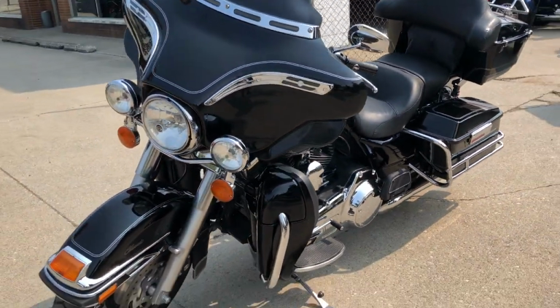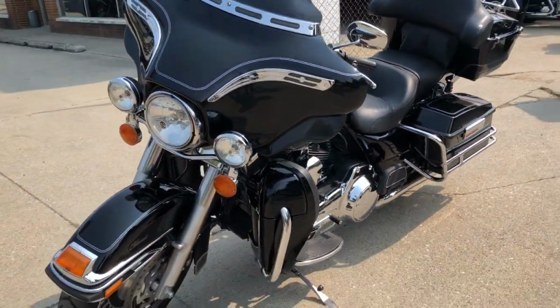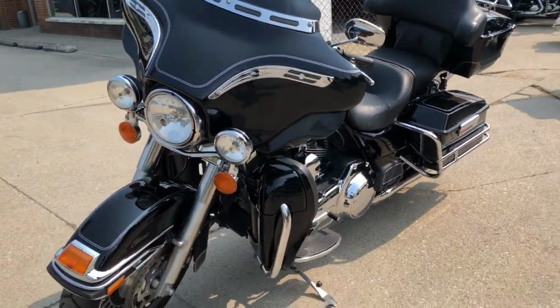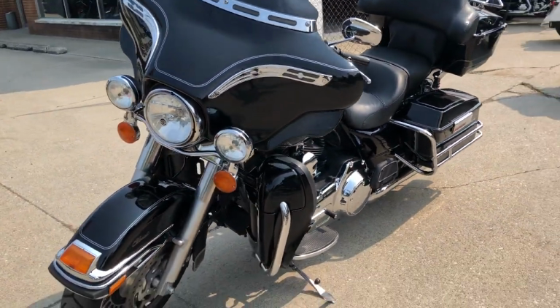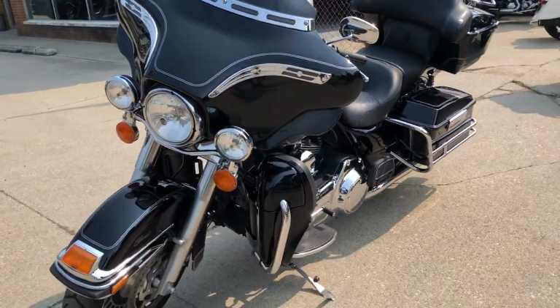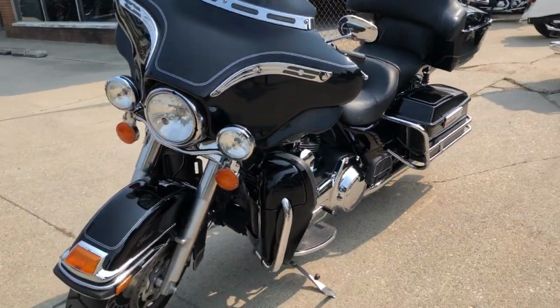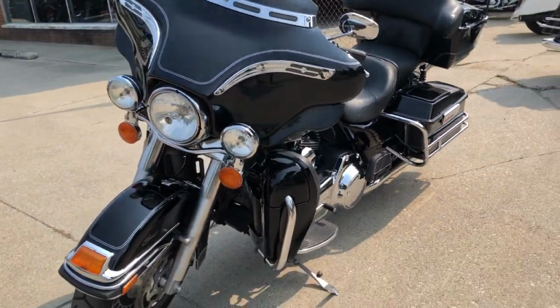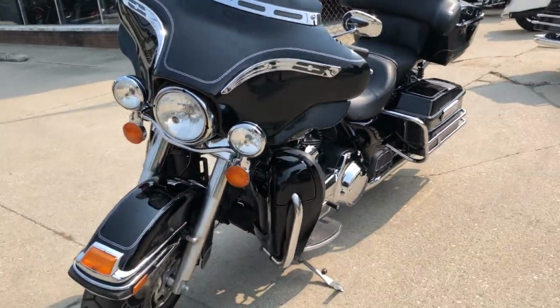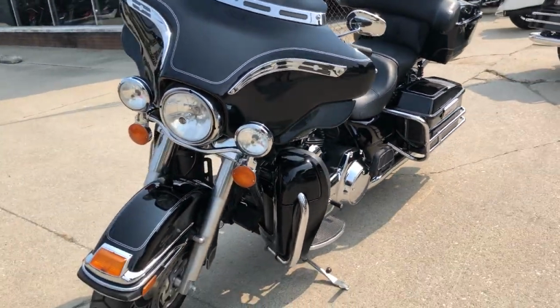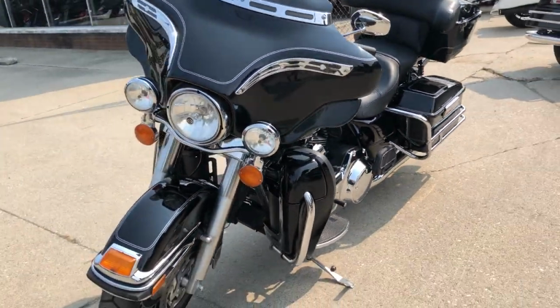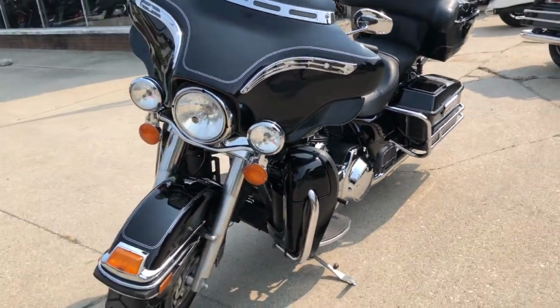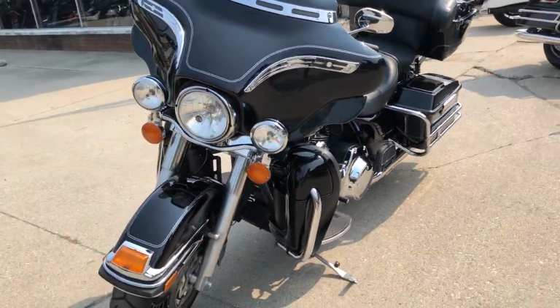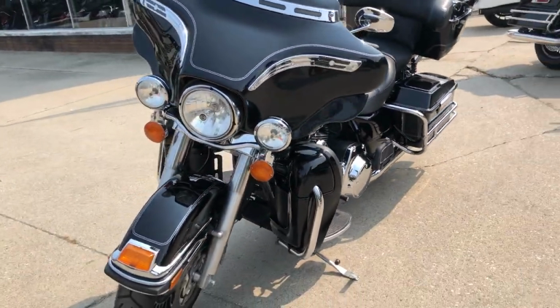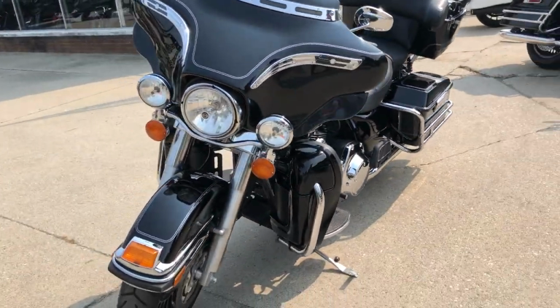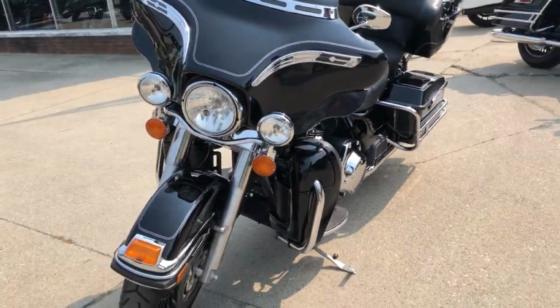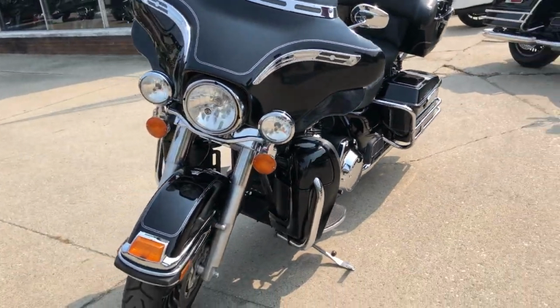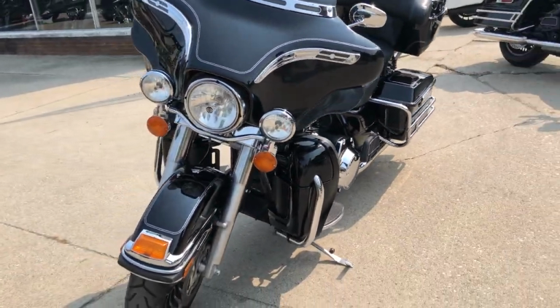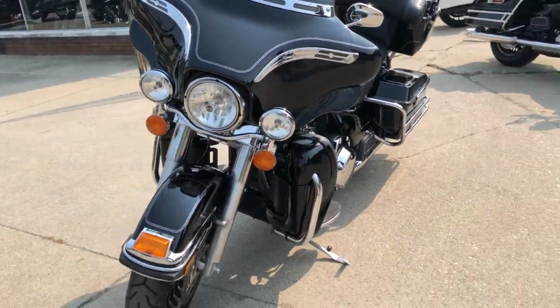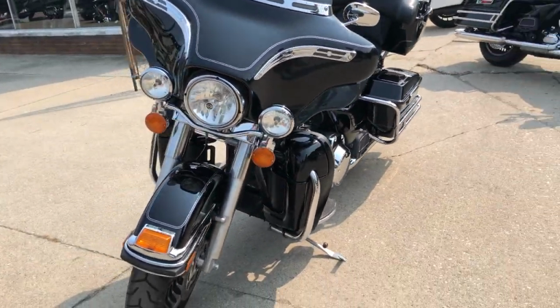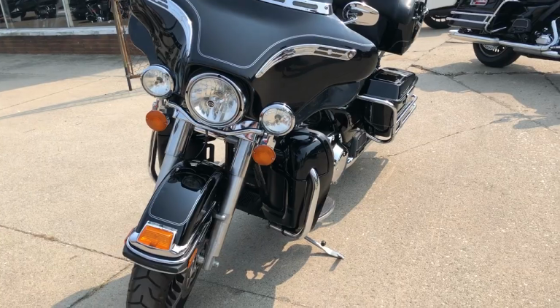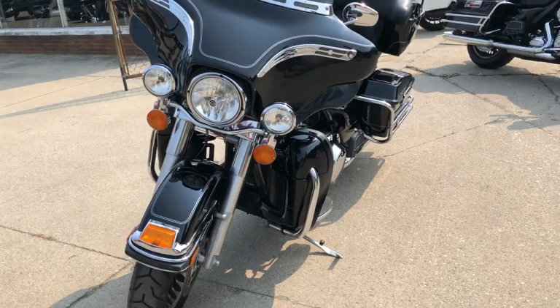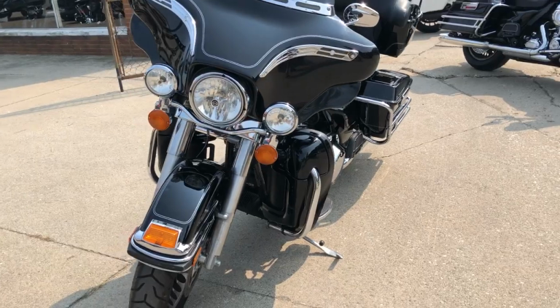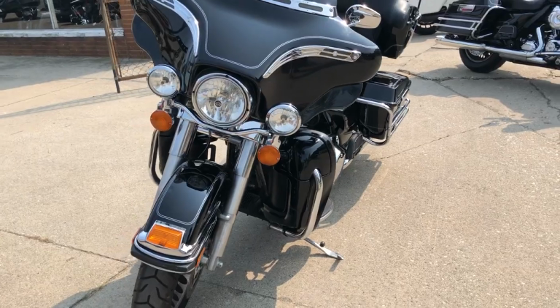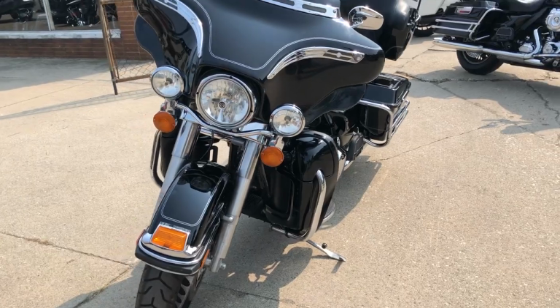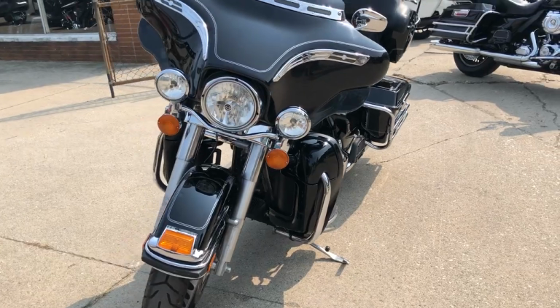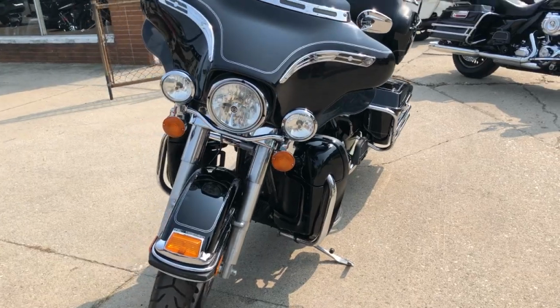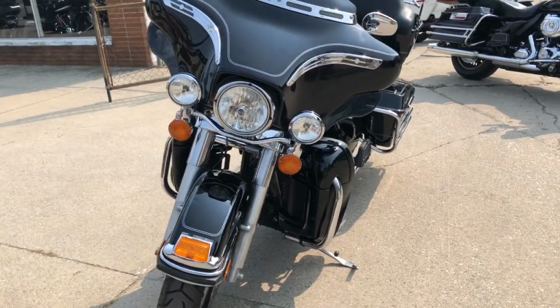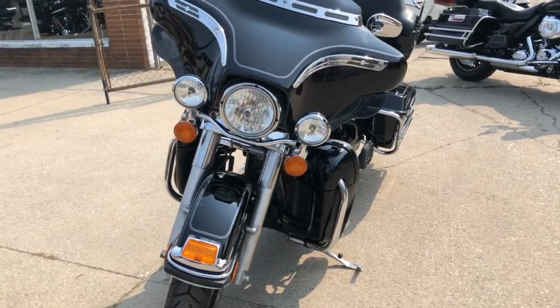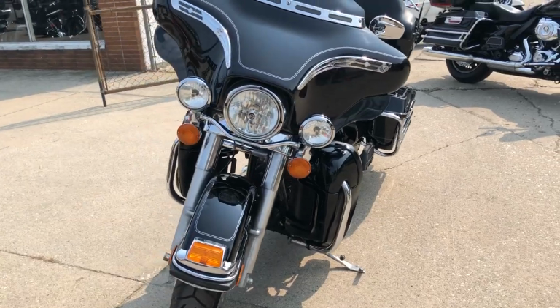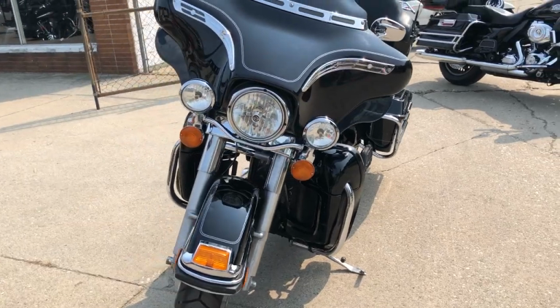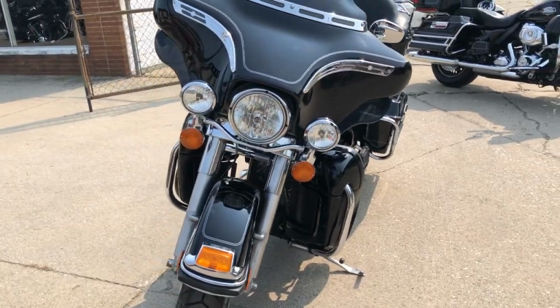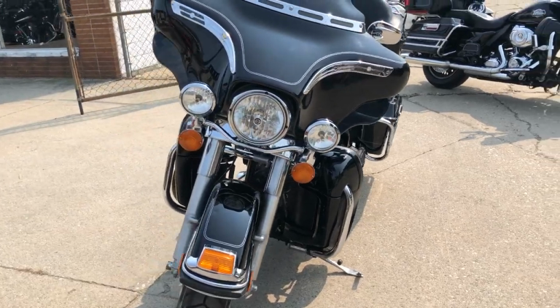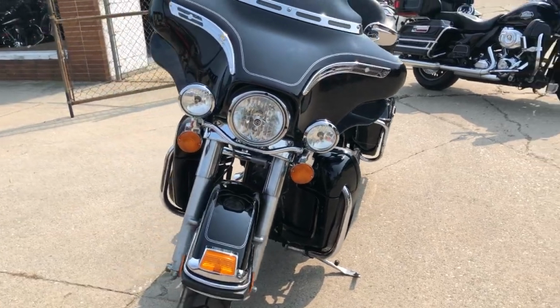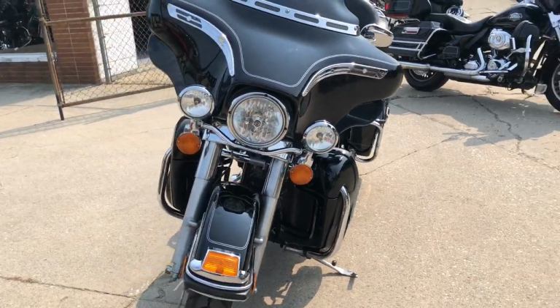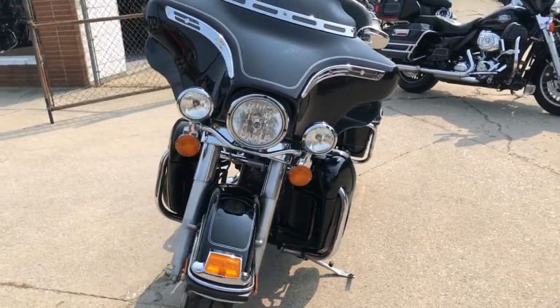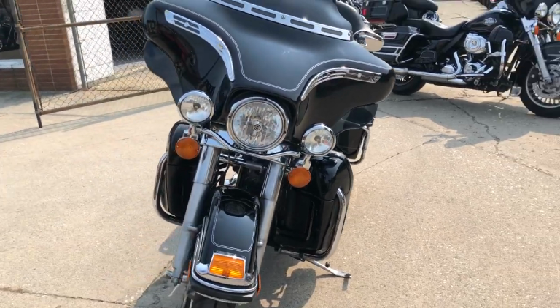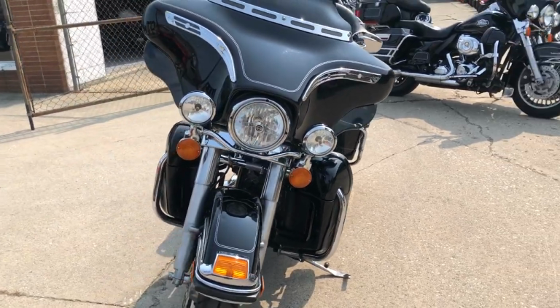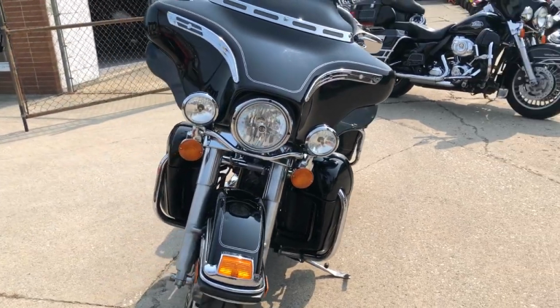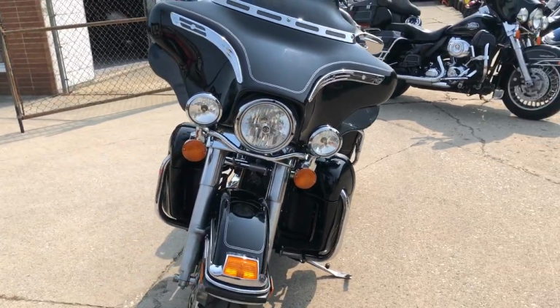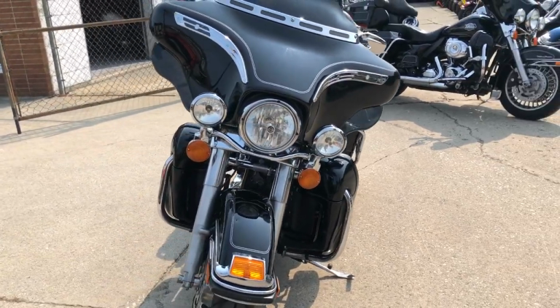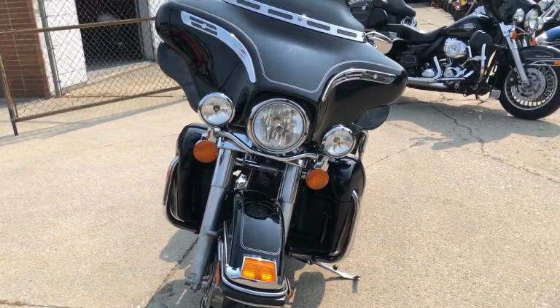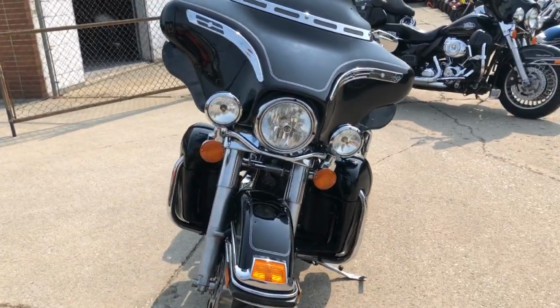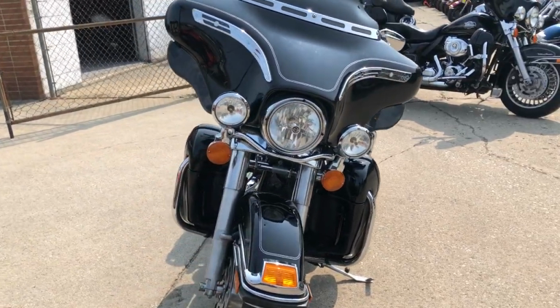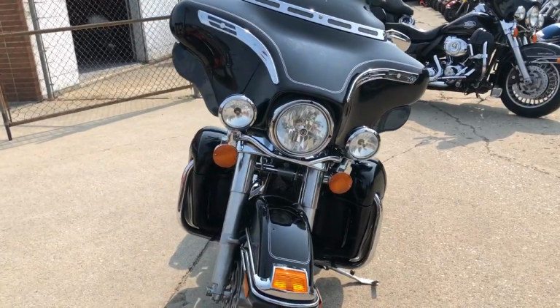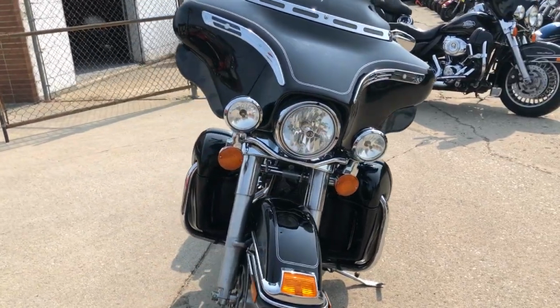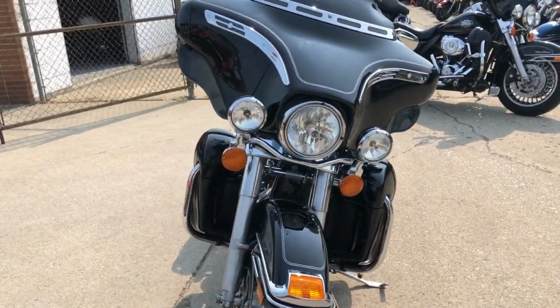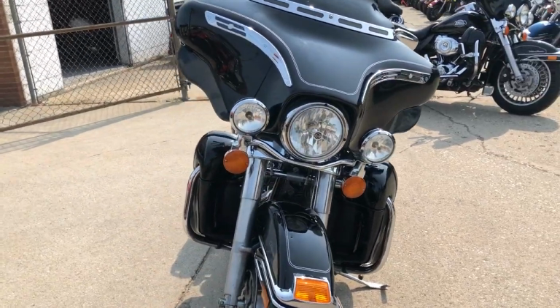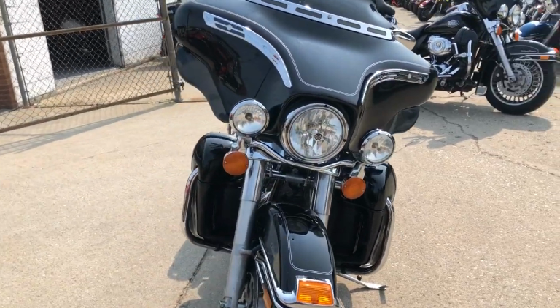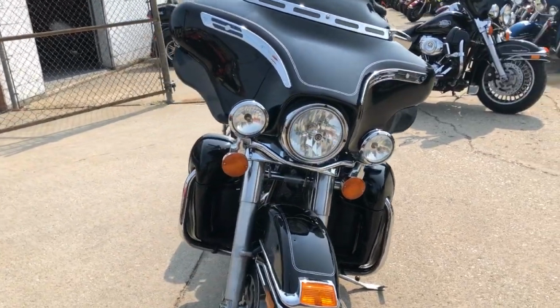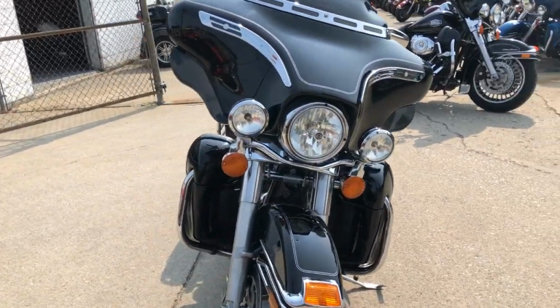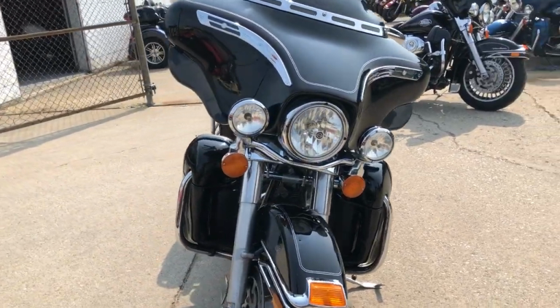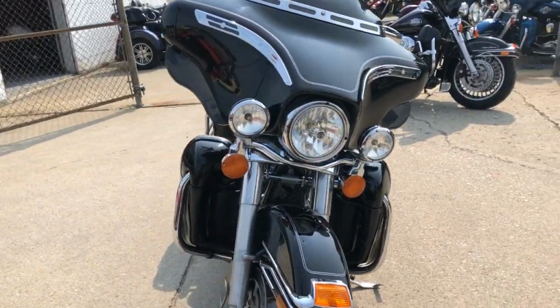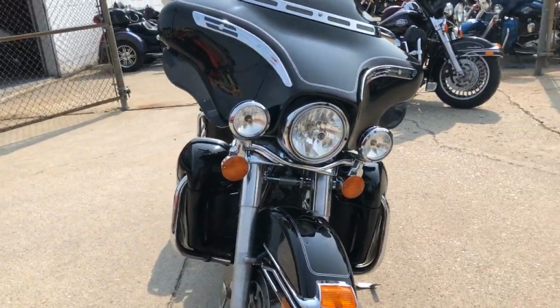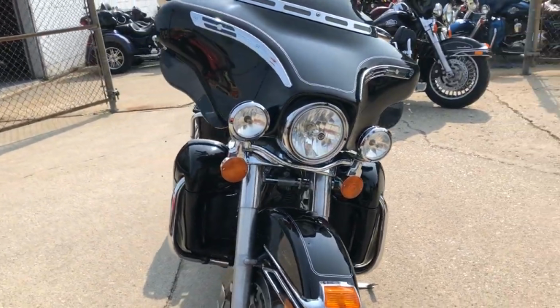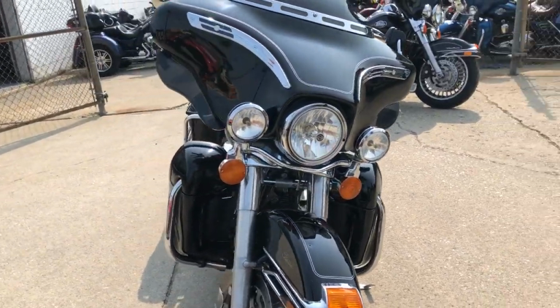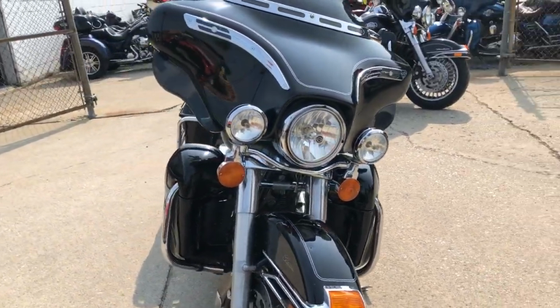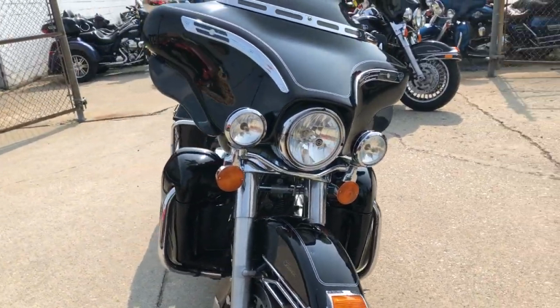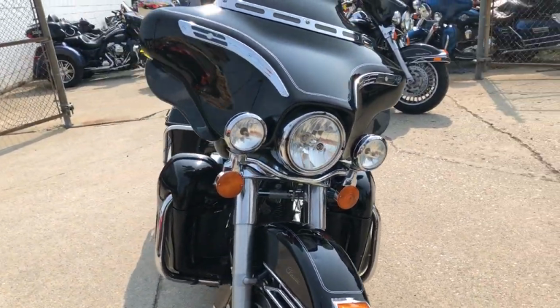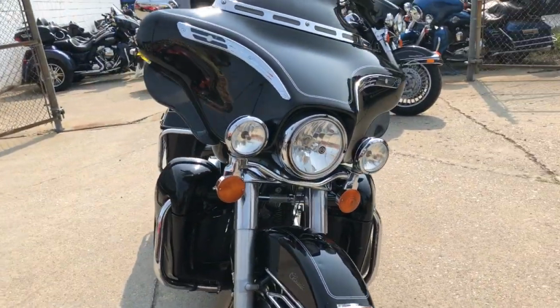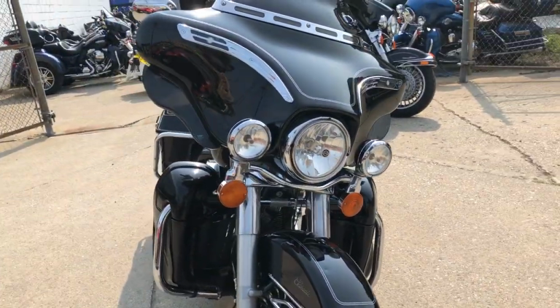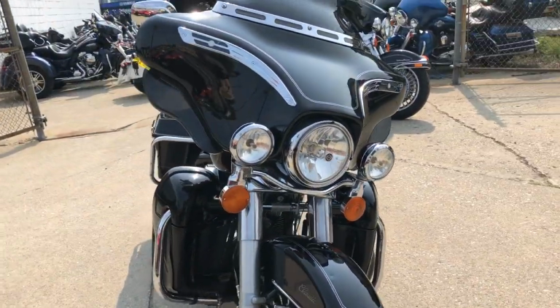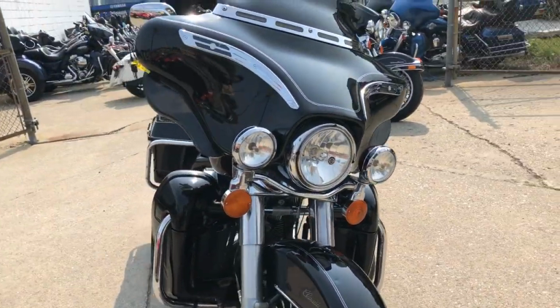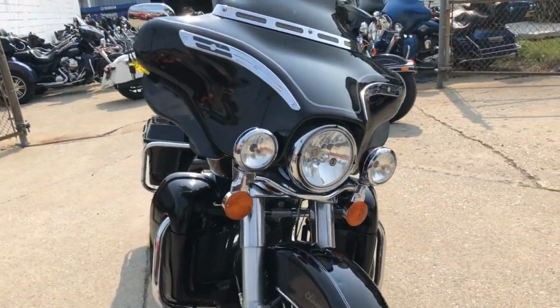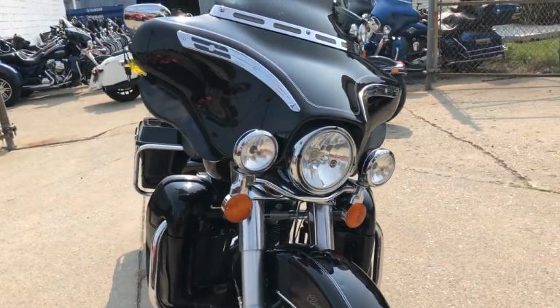We got financing available. Doesn't matter if you have good credit, no credit, or bad credit — we will get you riding.